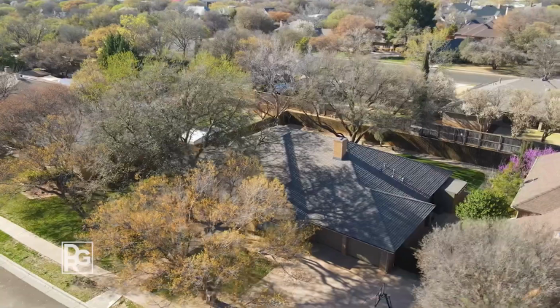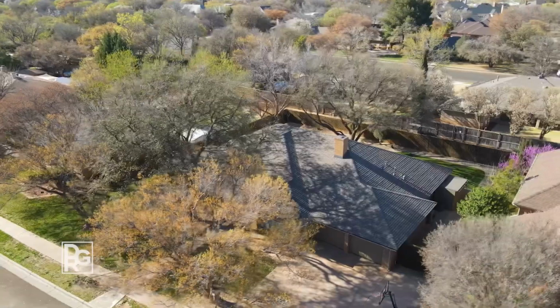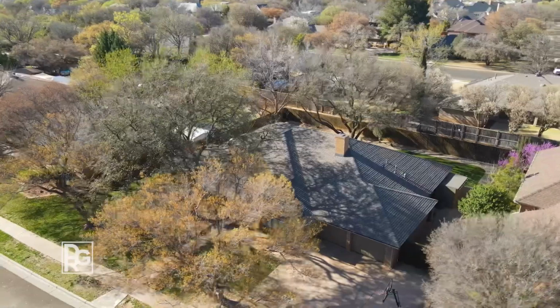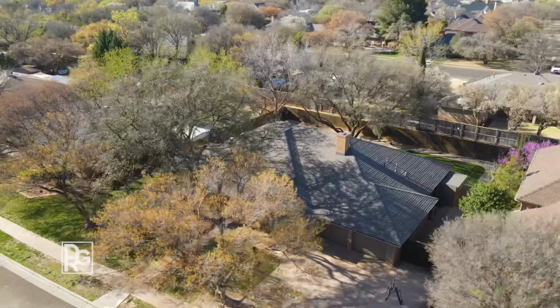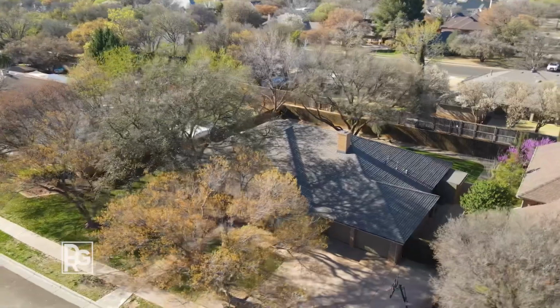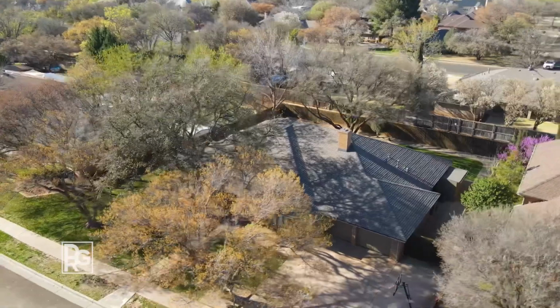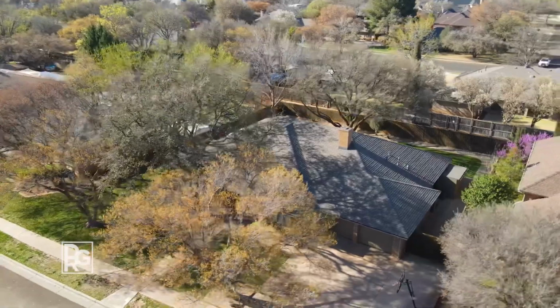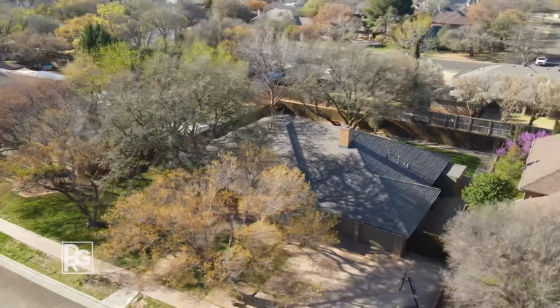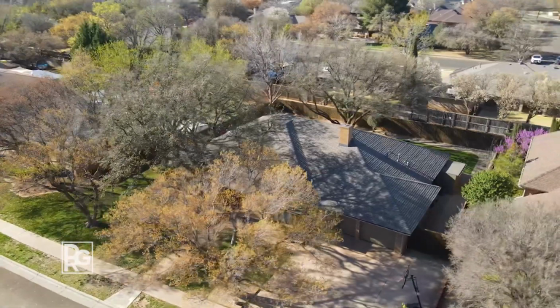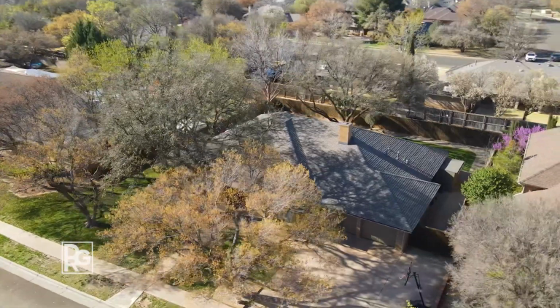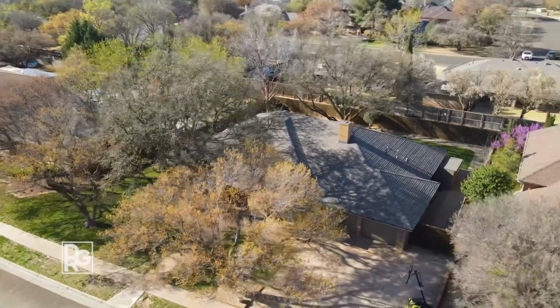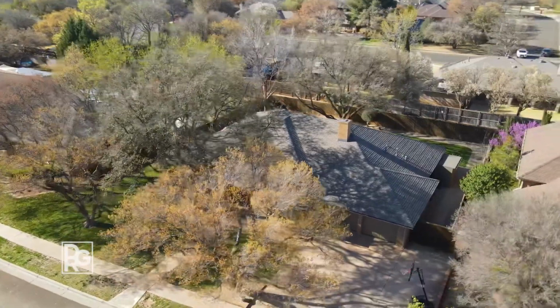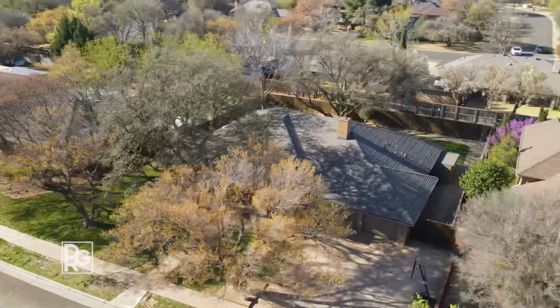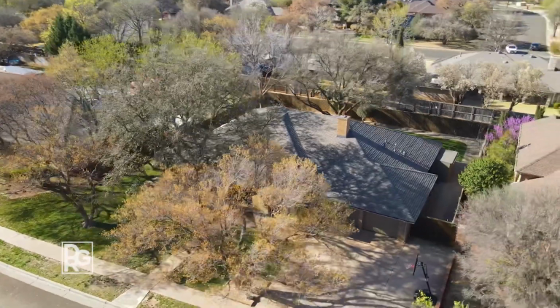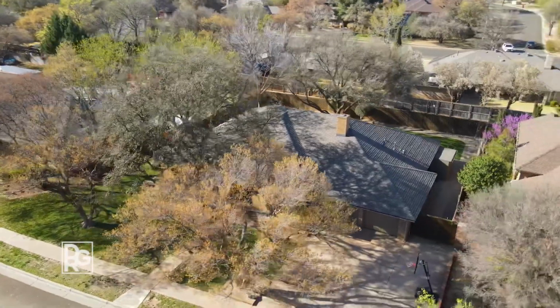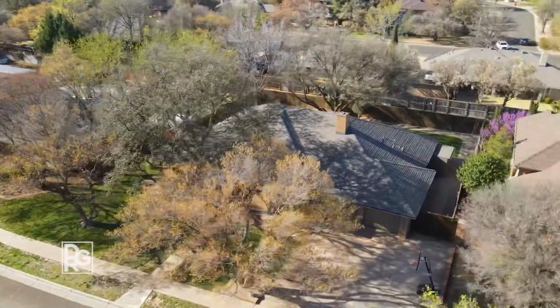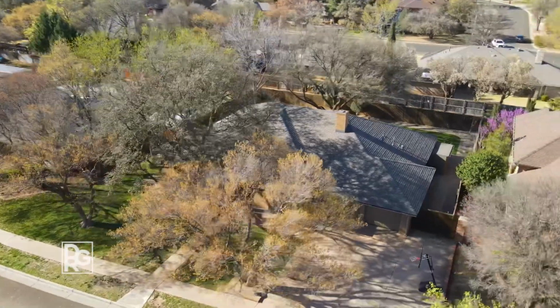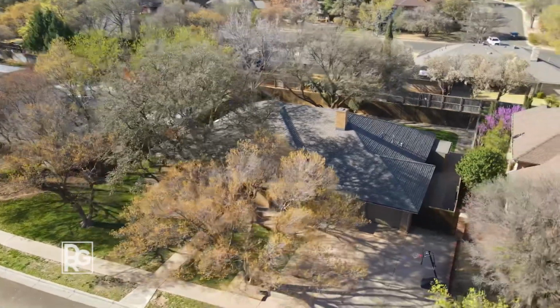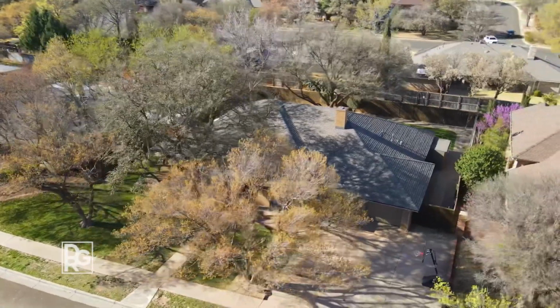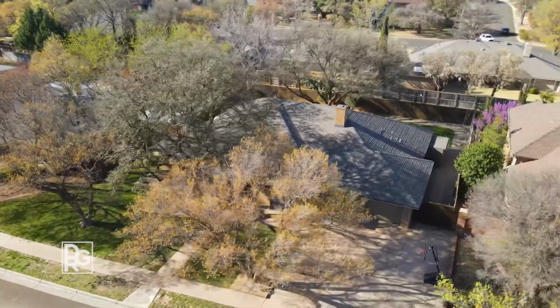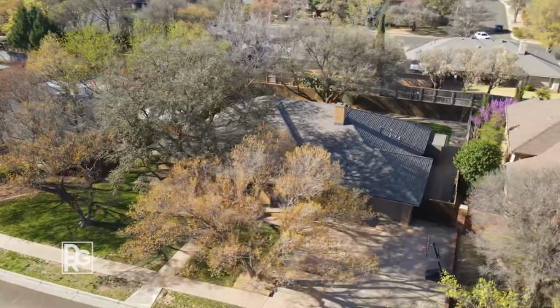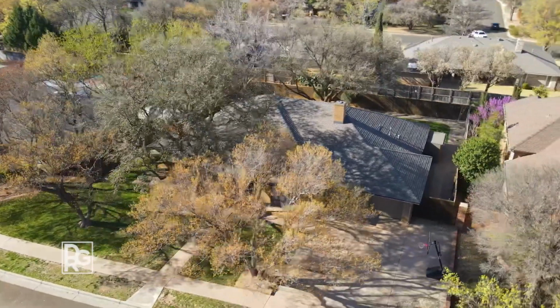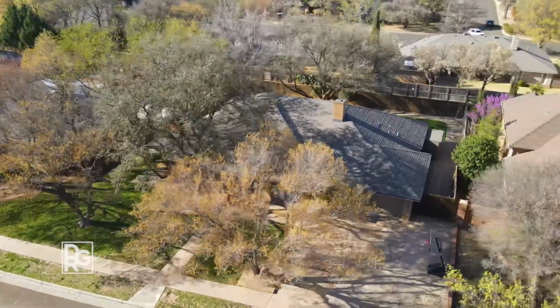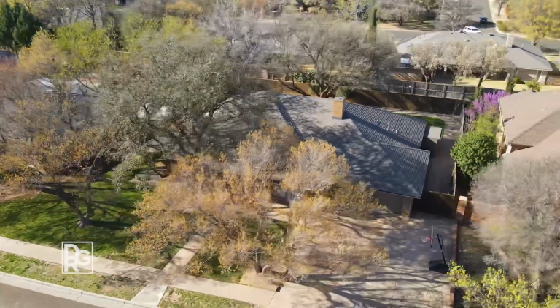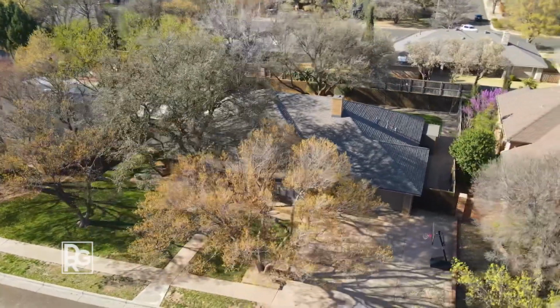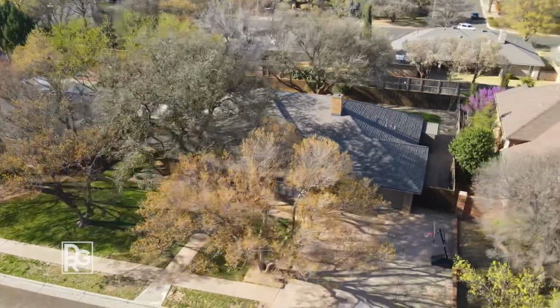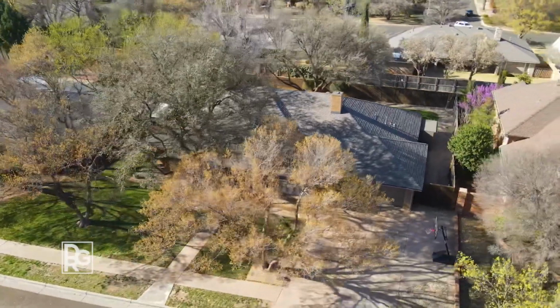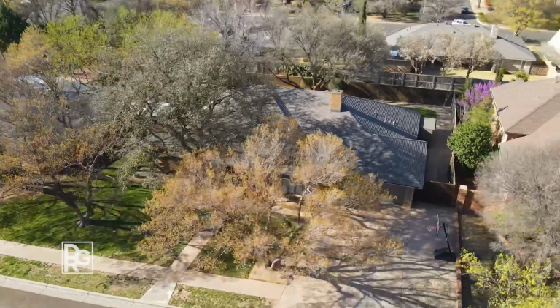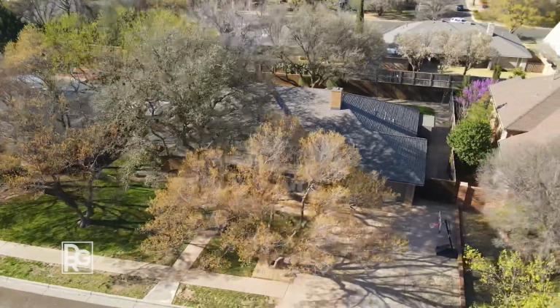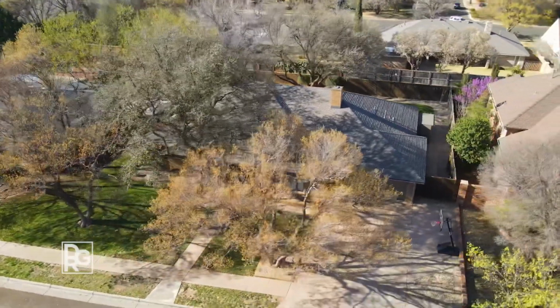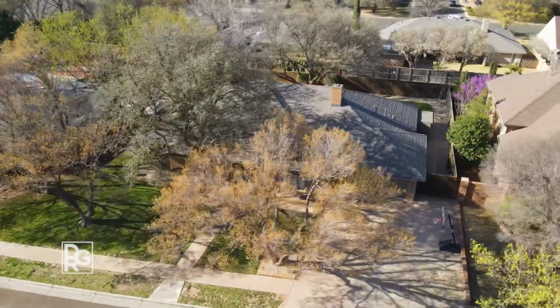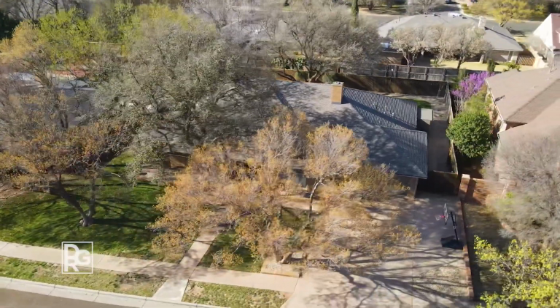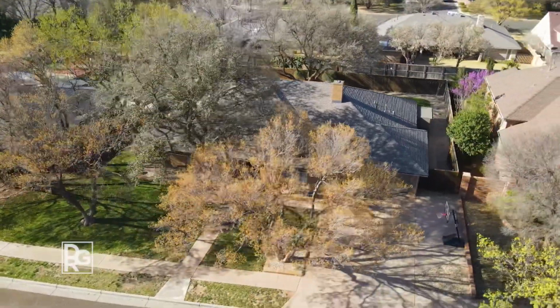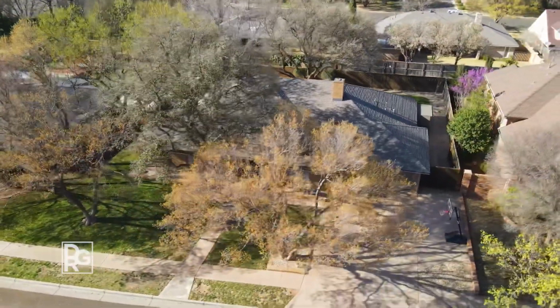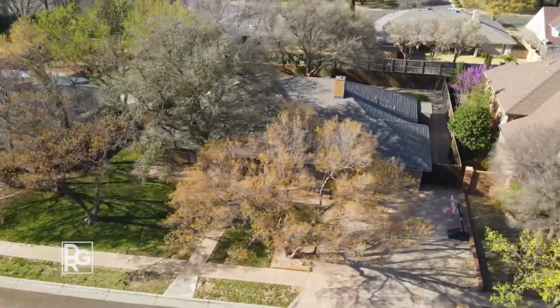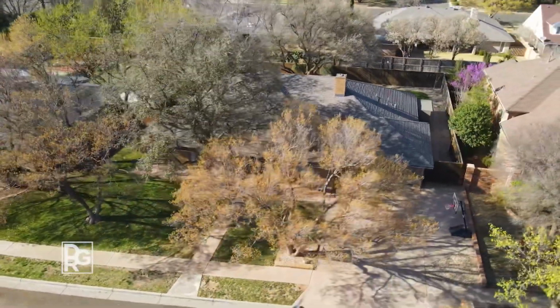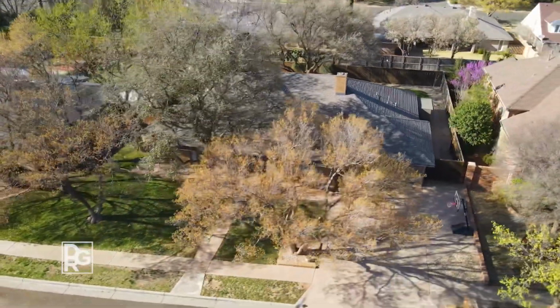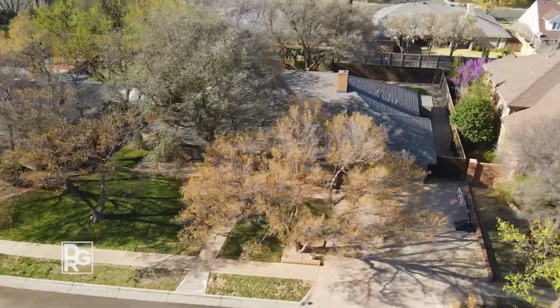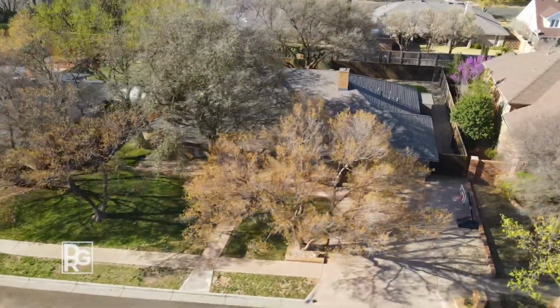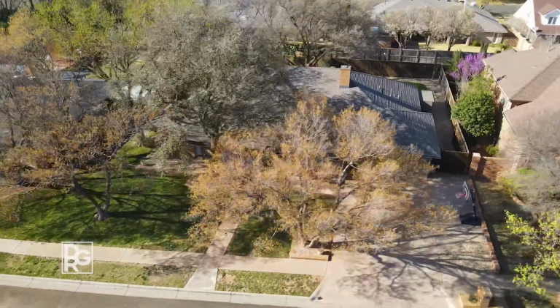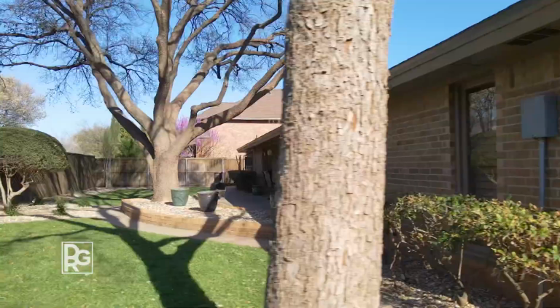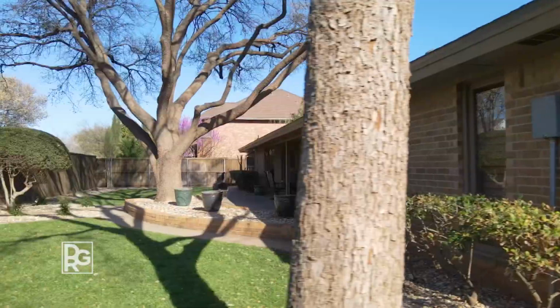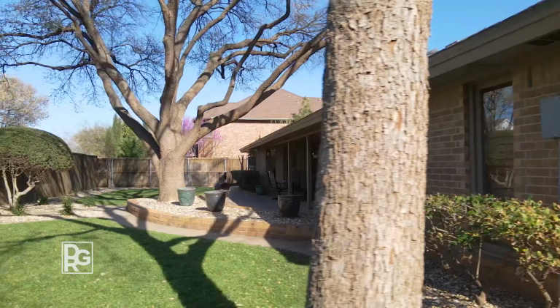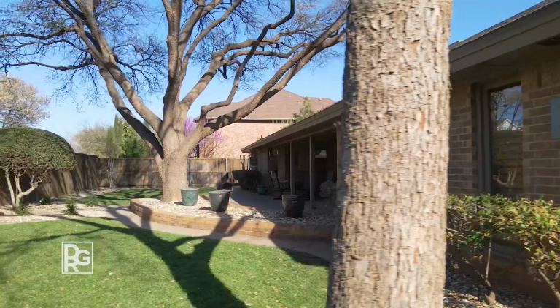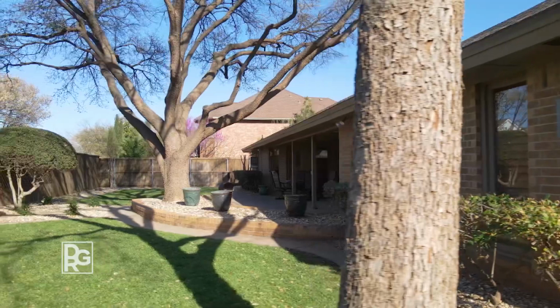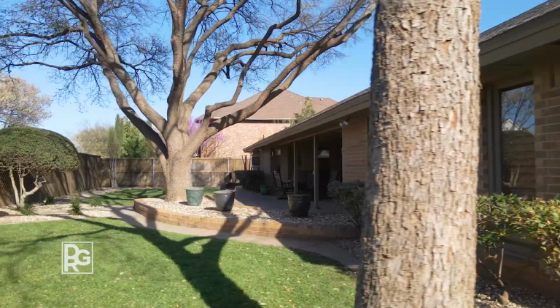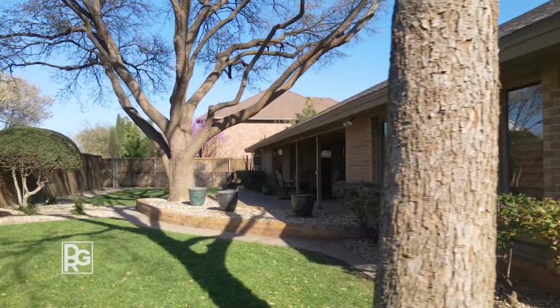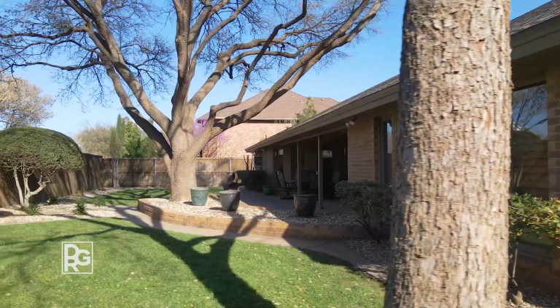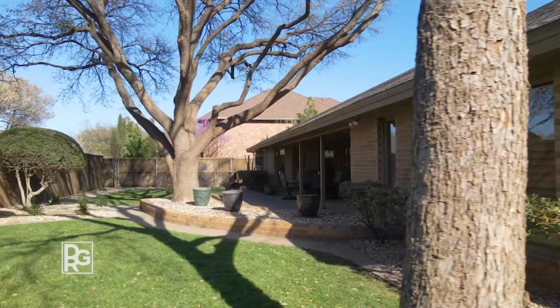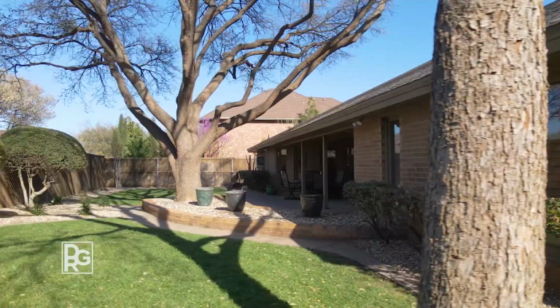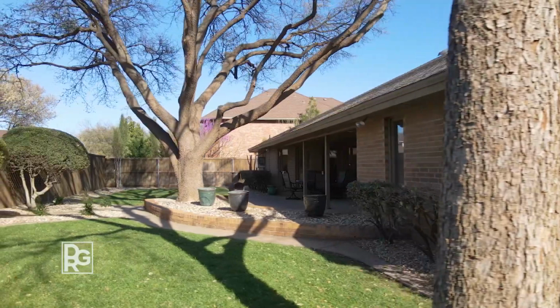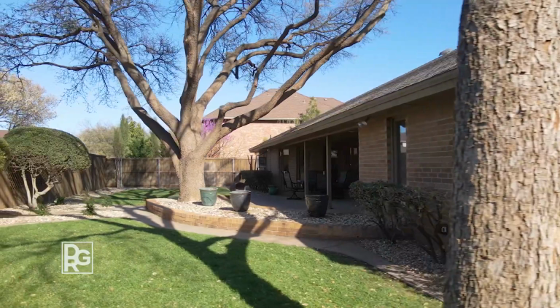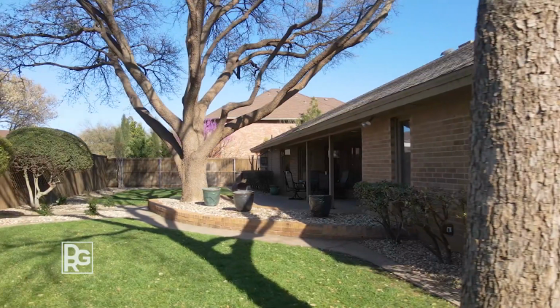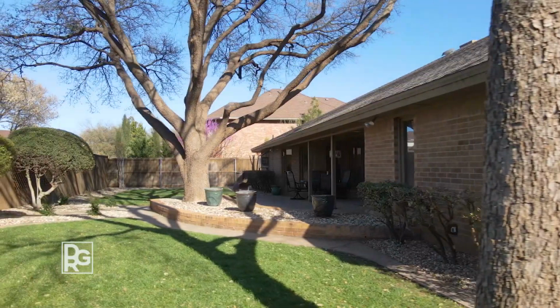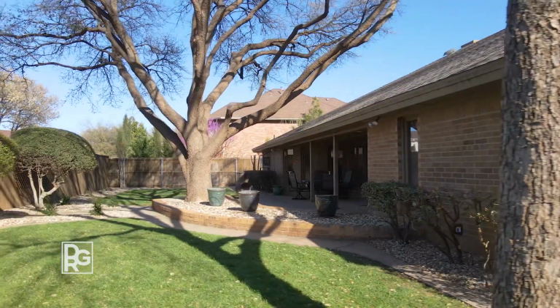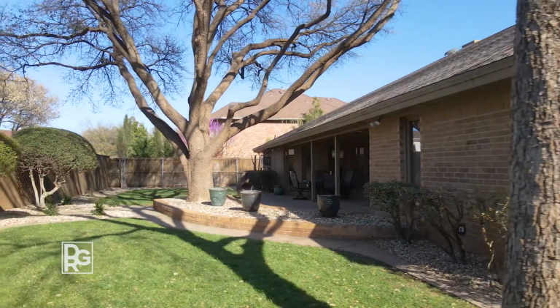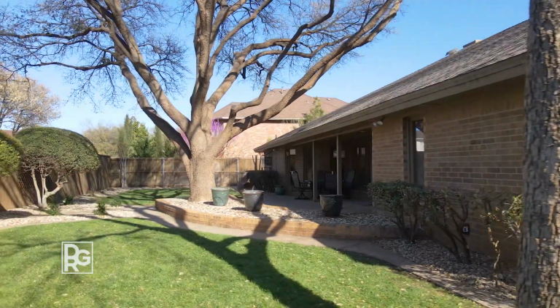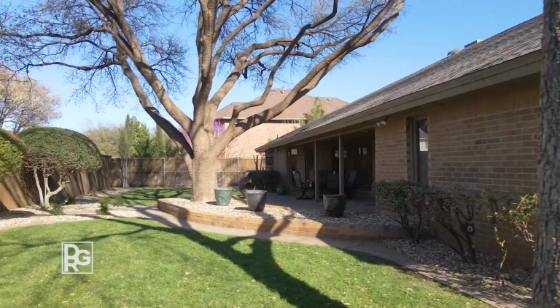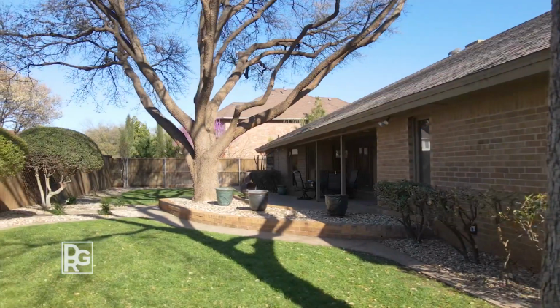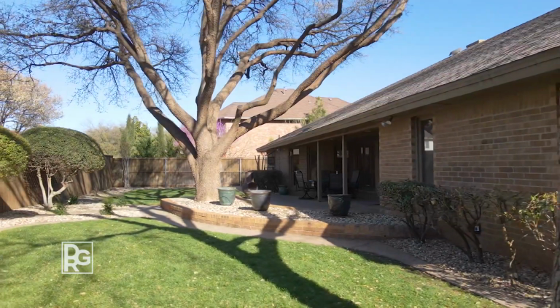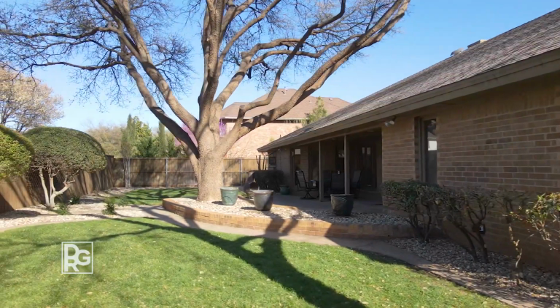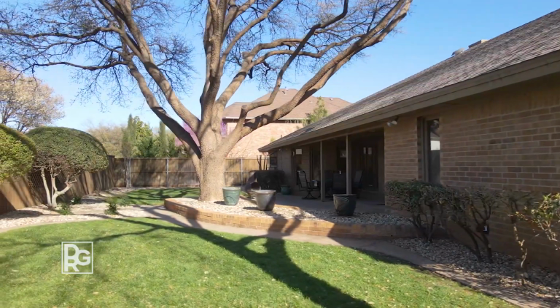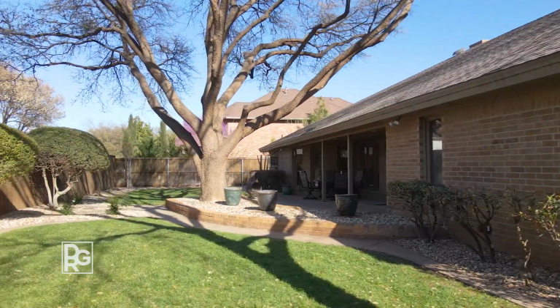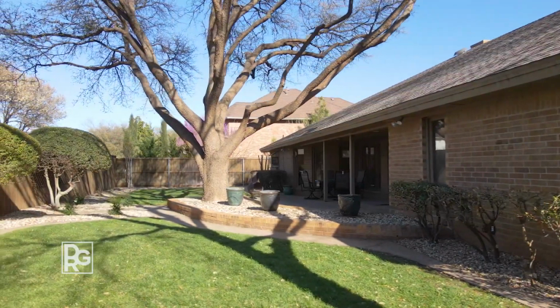Located in the Lubbock Independent School District, this property is on more than a quarter acre of land with 40-year-old trees and new landscaping.